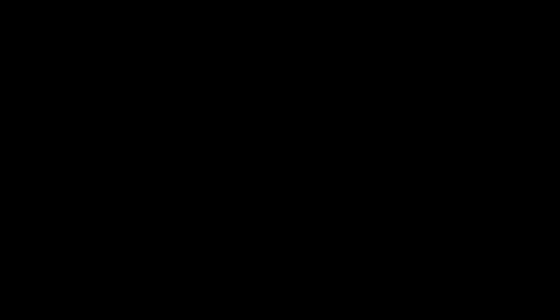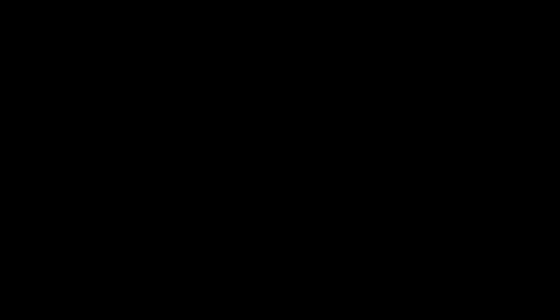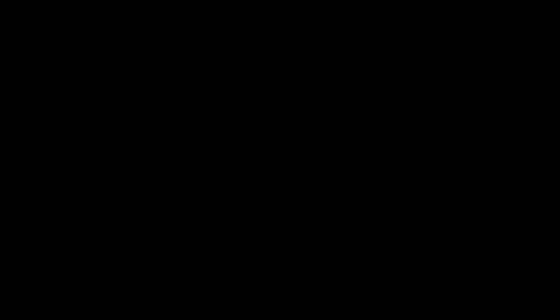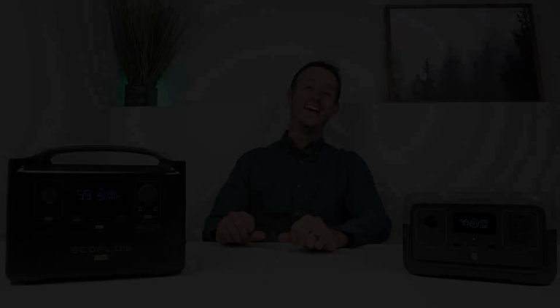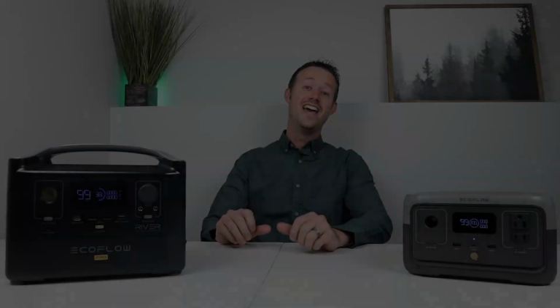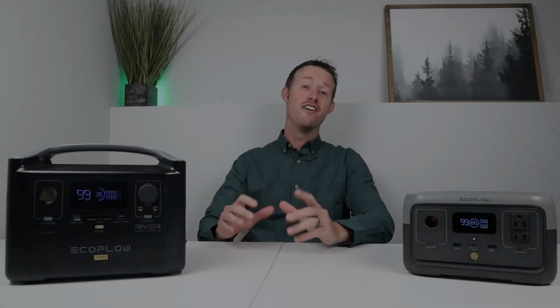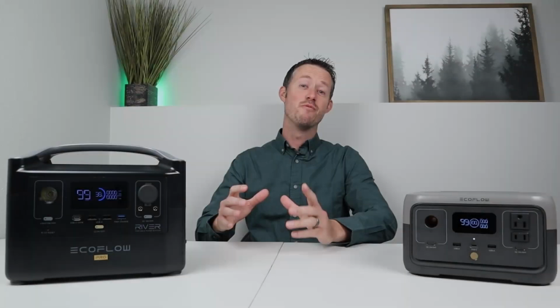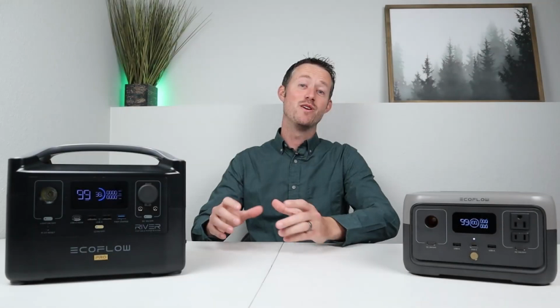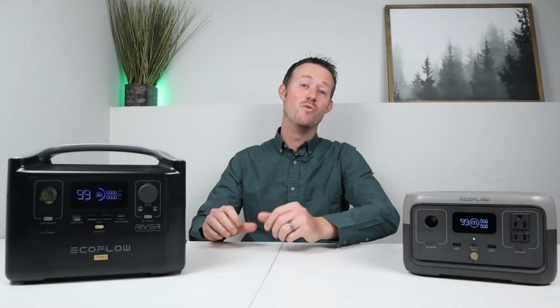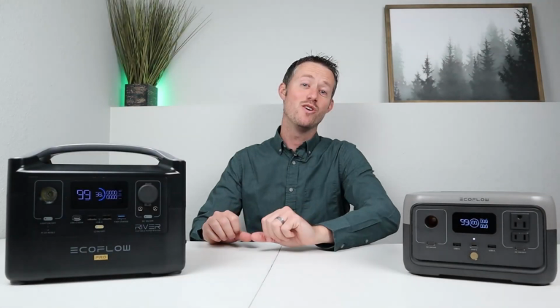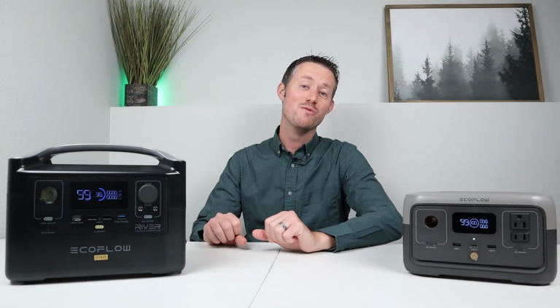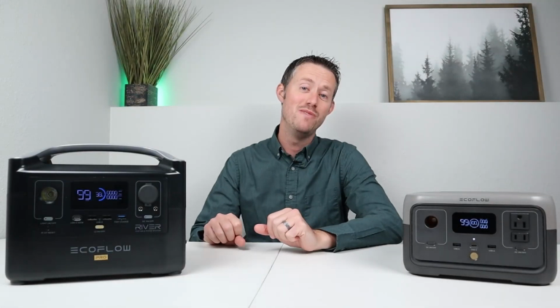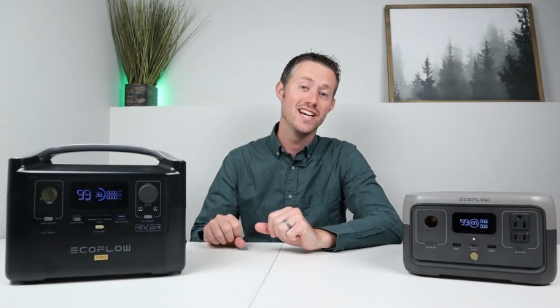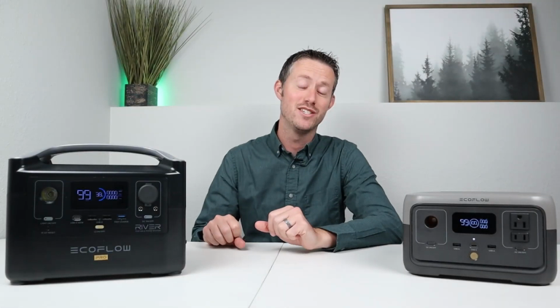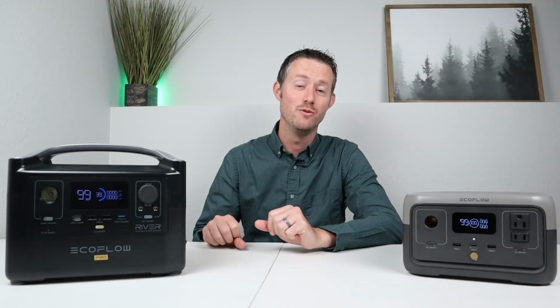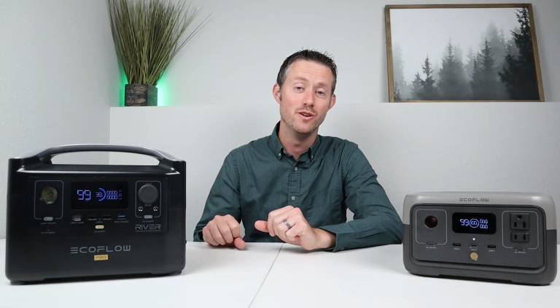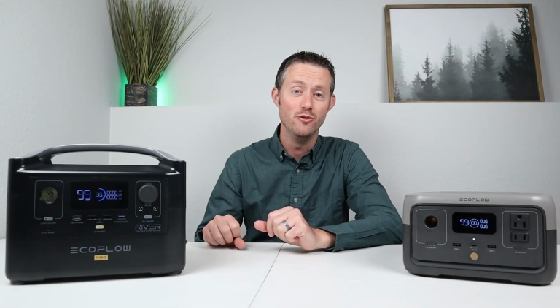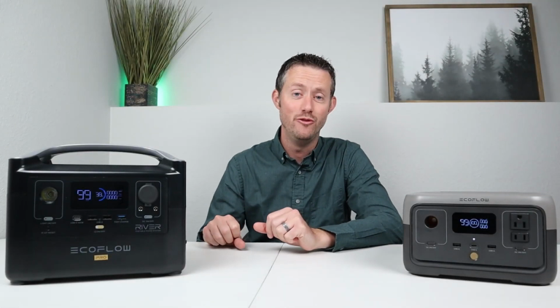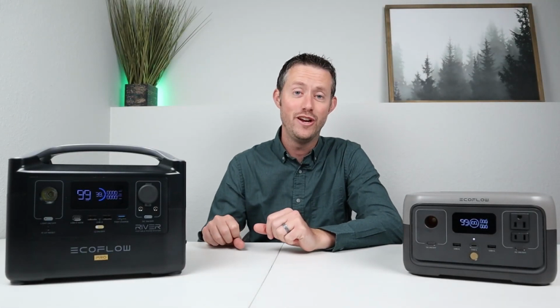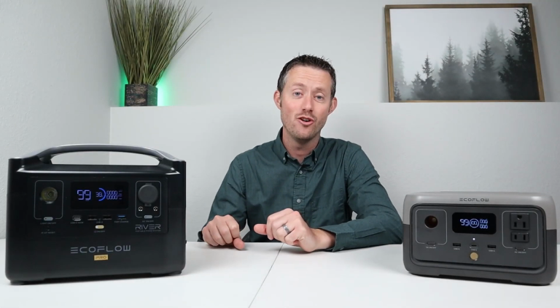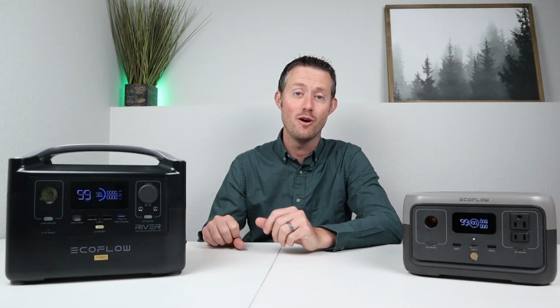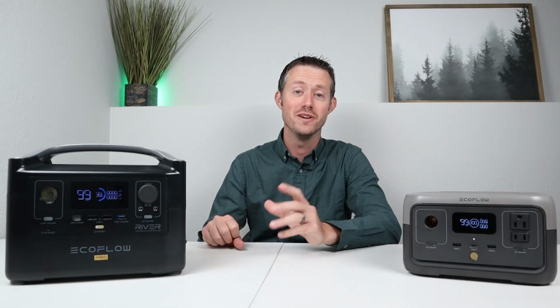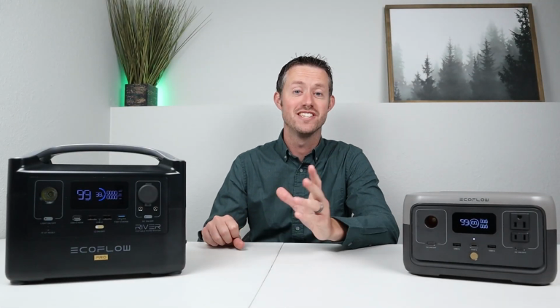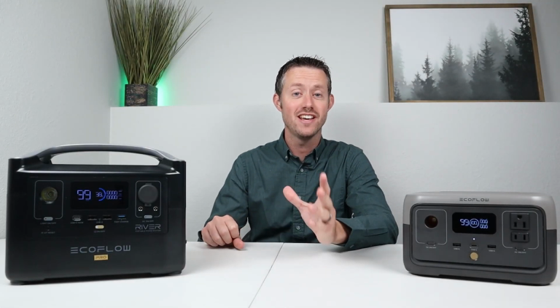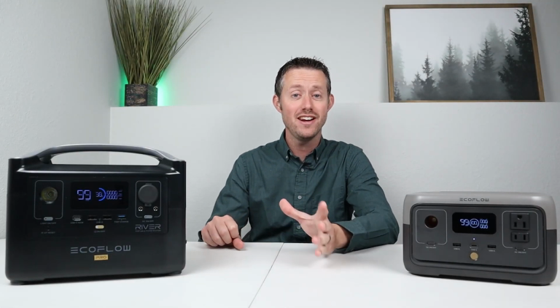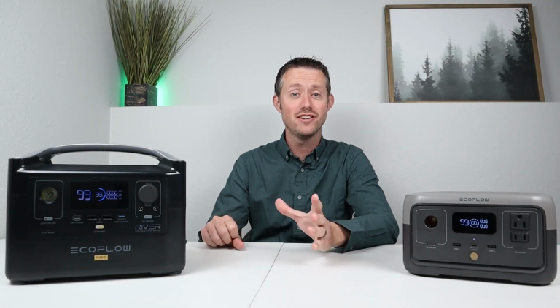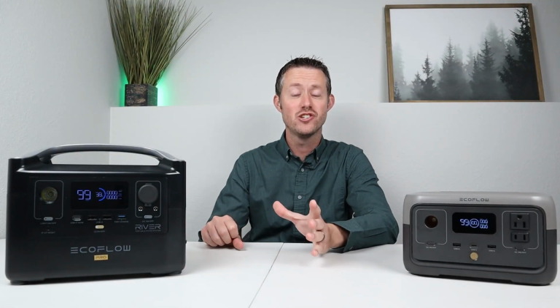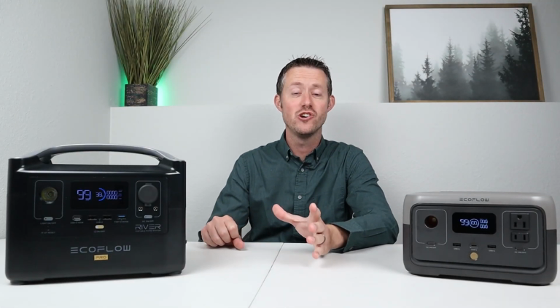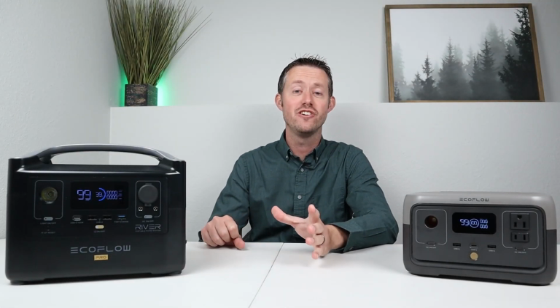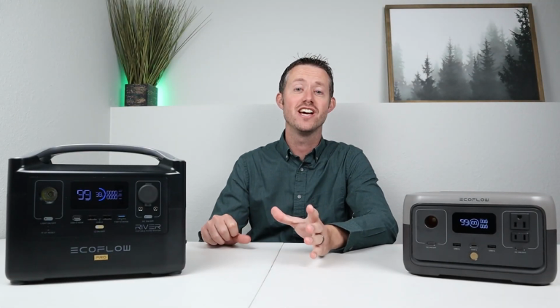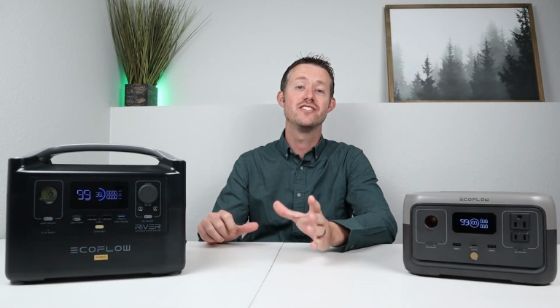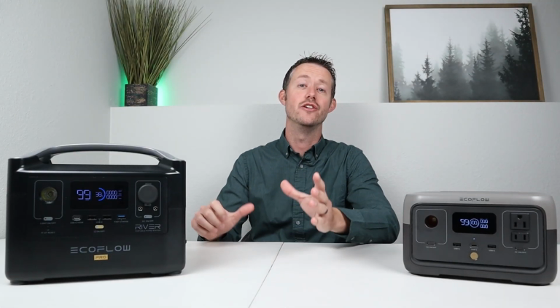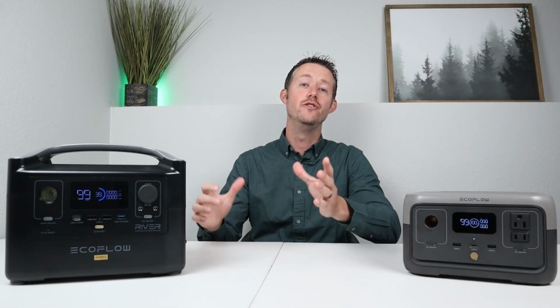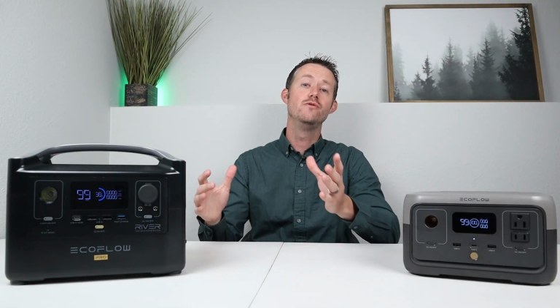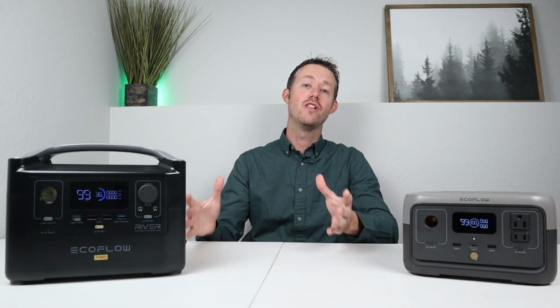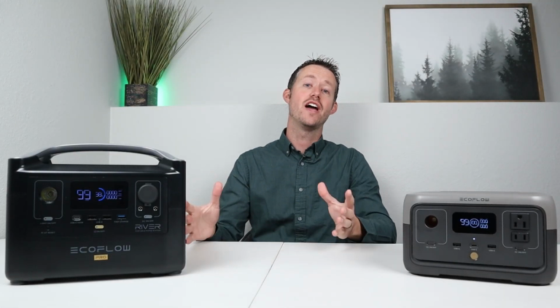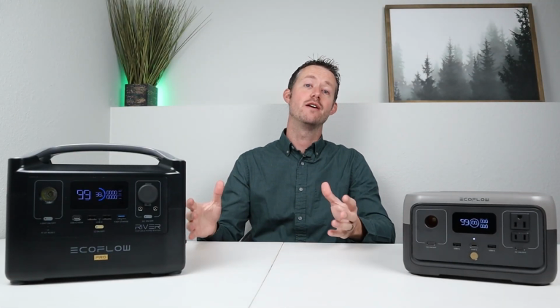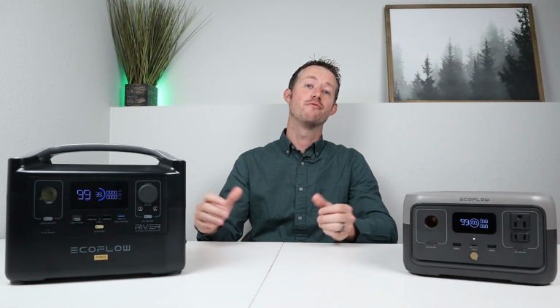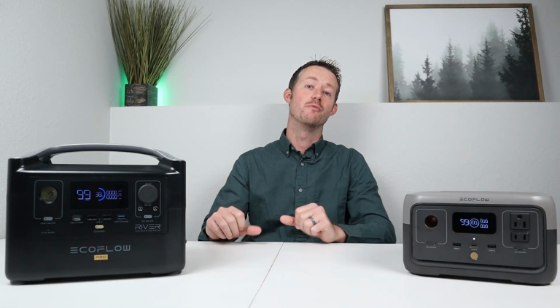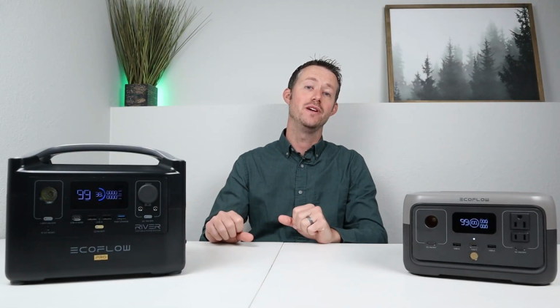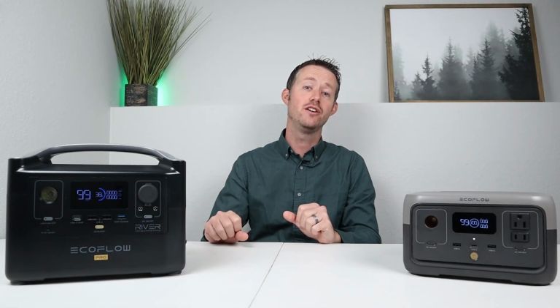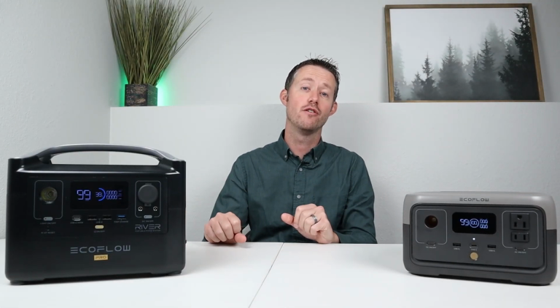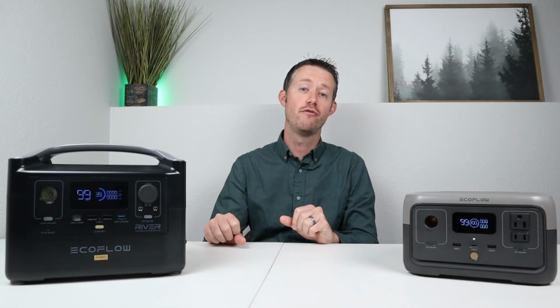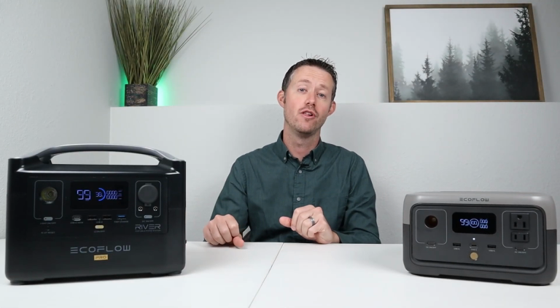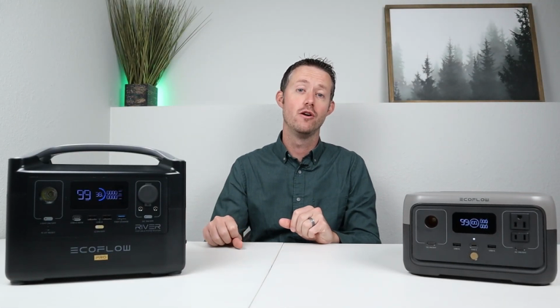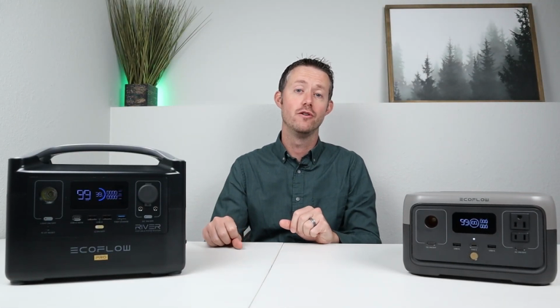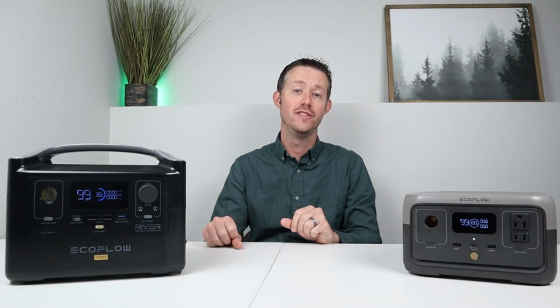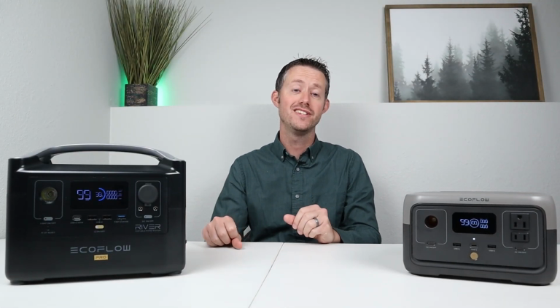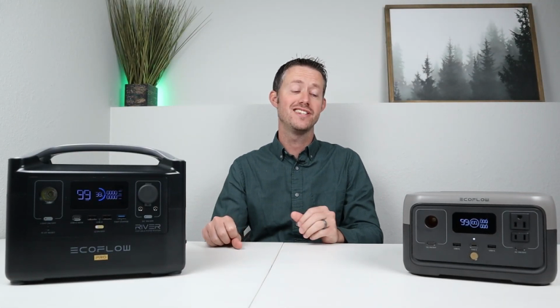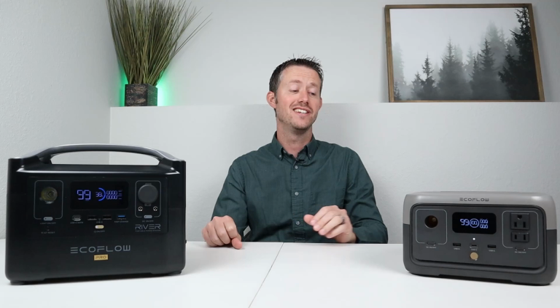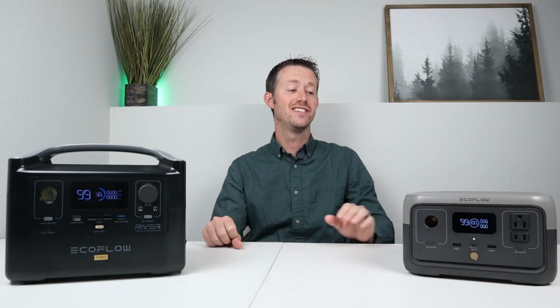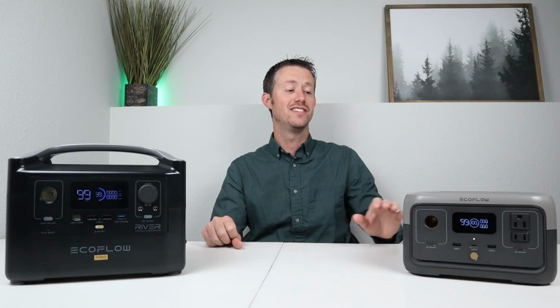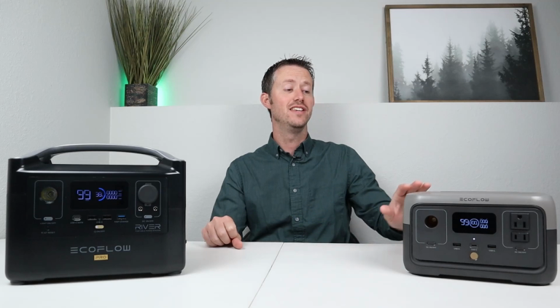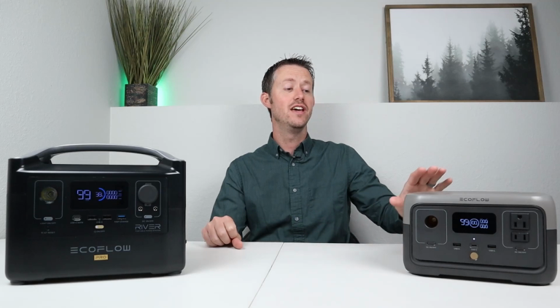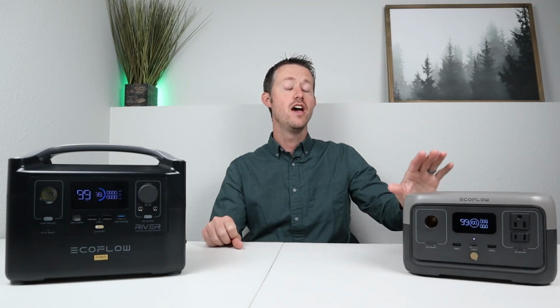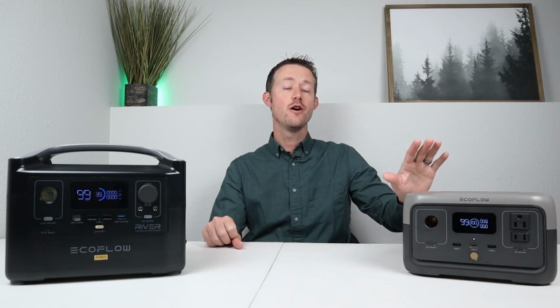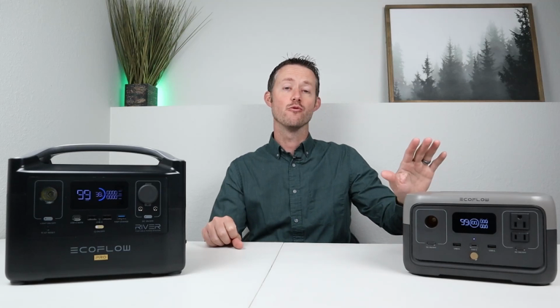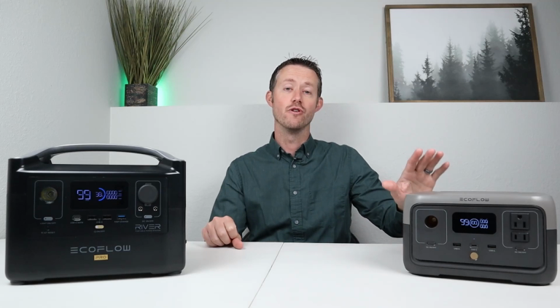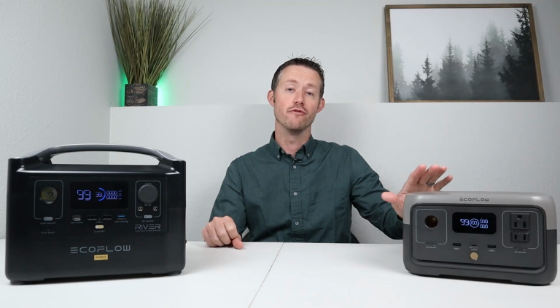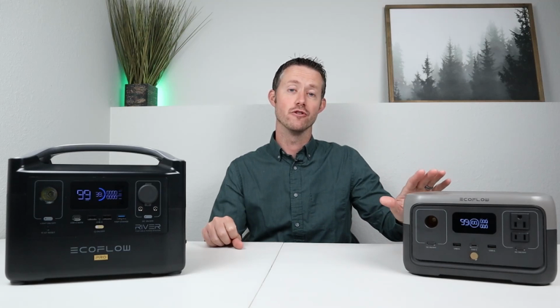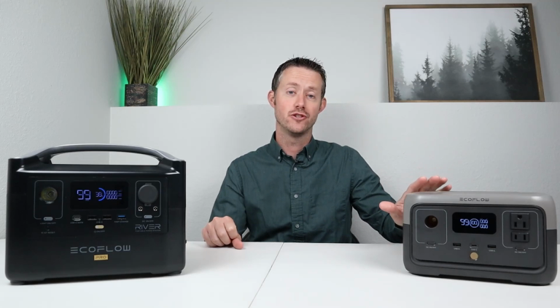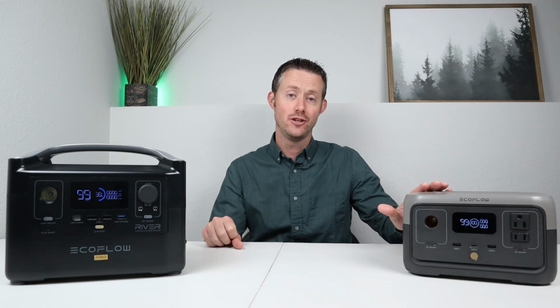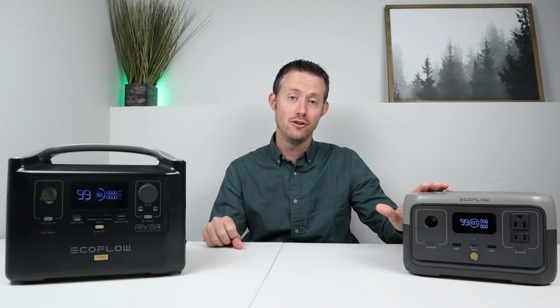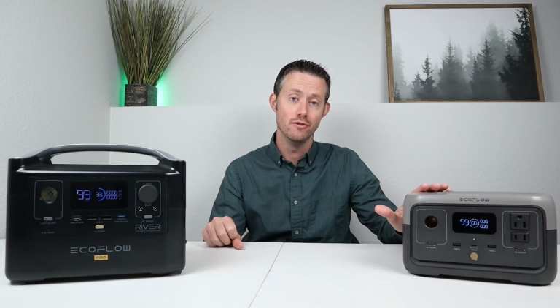Hey everybody, welcome back to a new video. I'm excited to show you guys the new lineup from EcoFlow and this is the River 2.